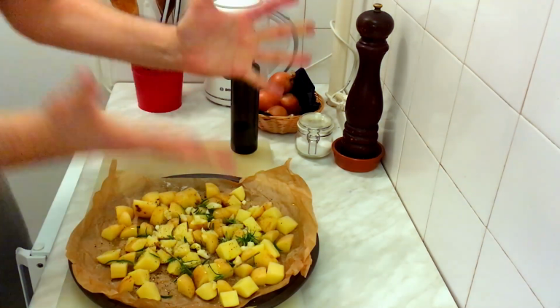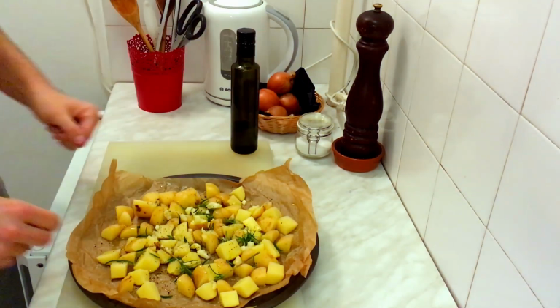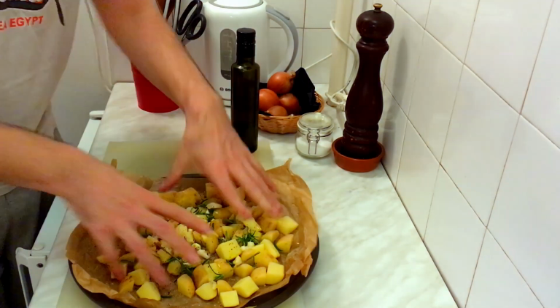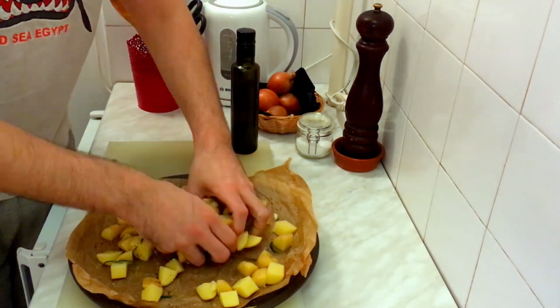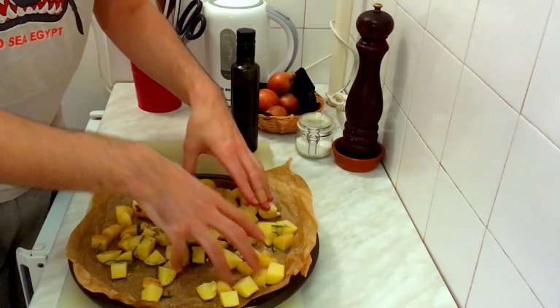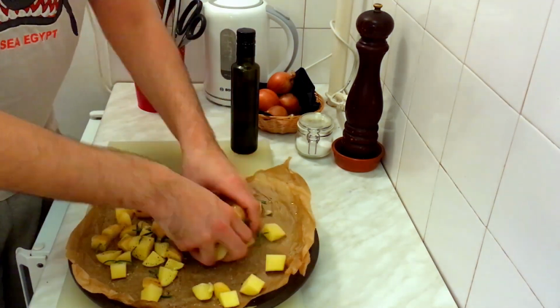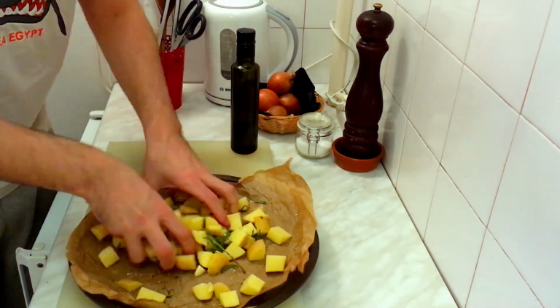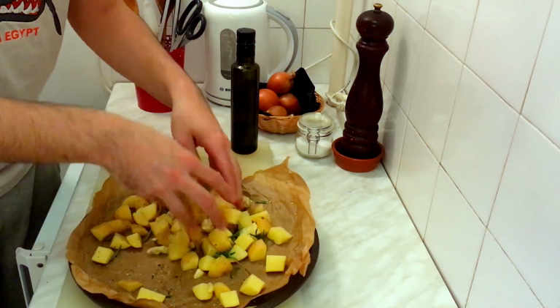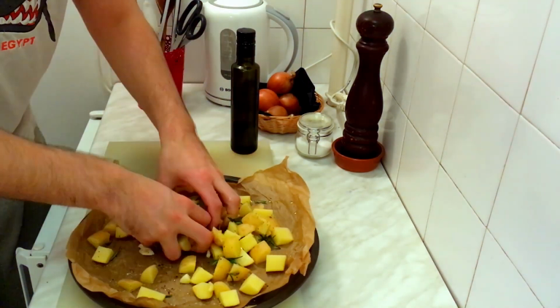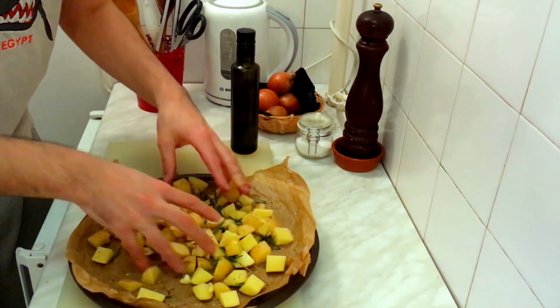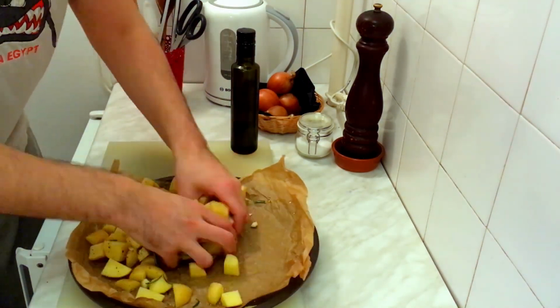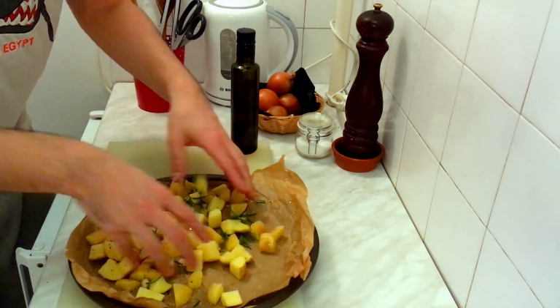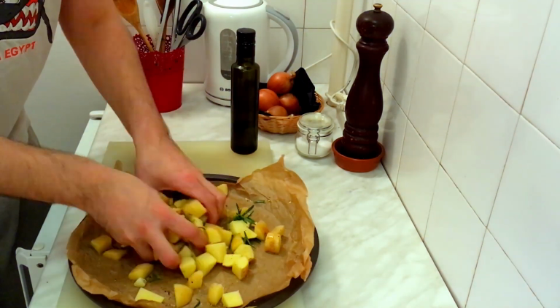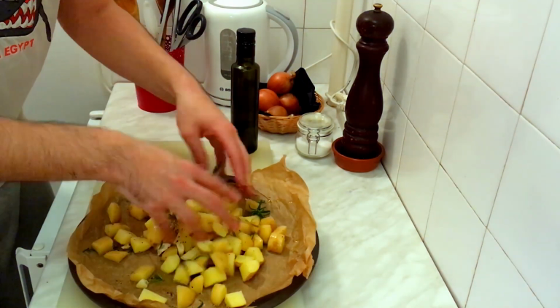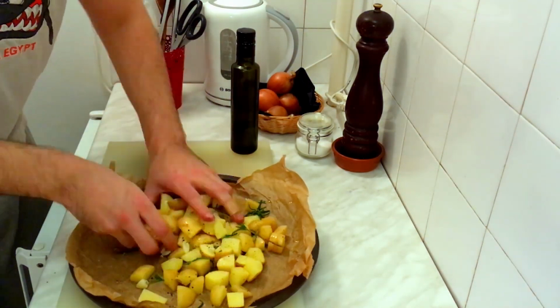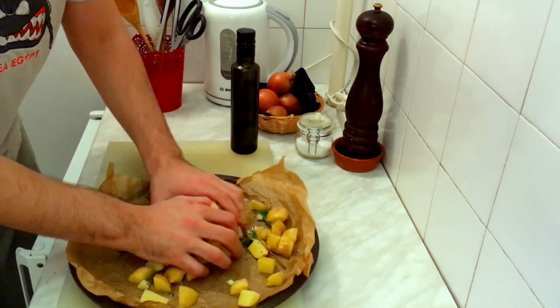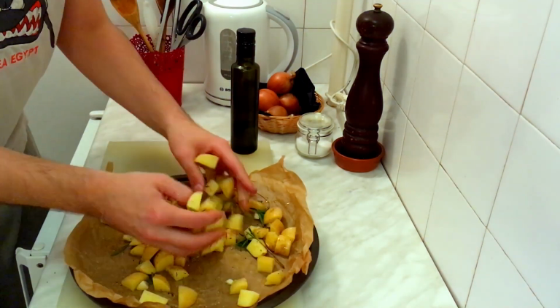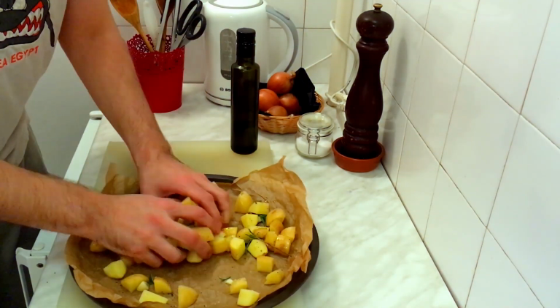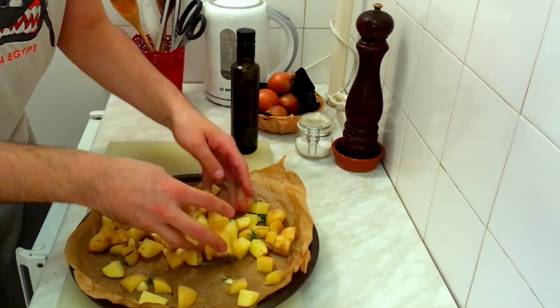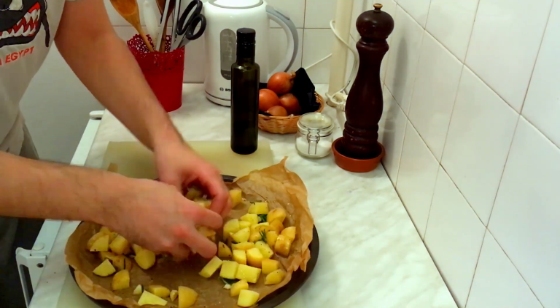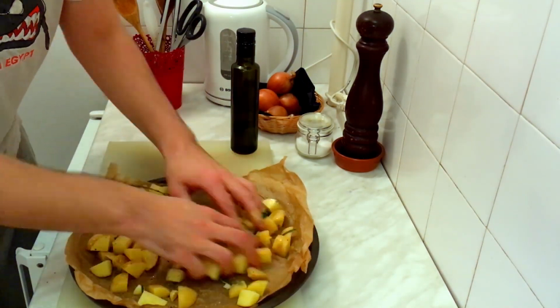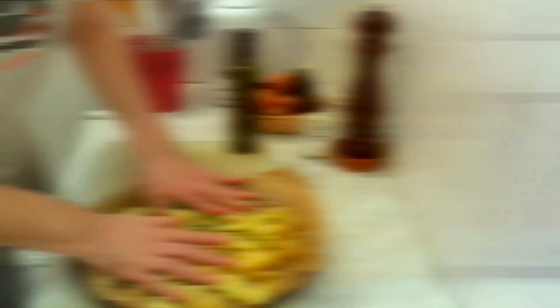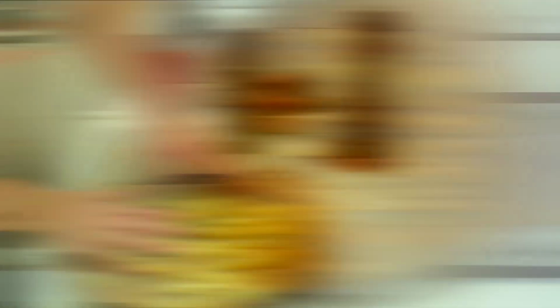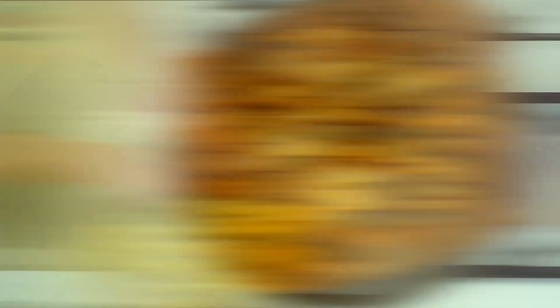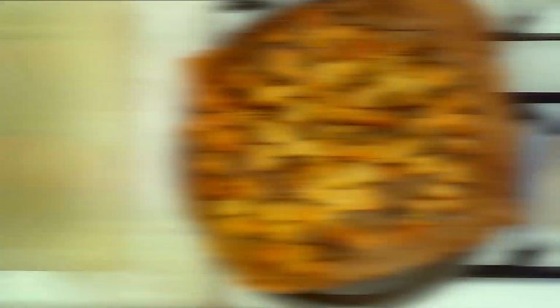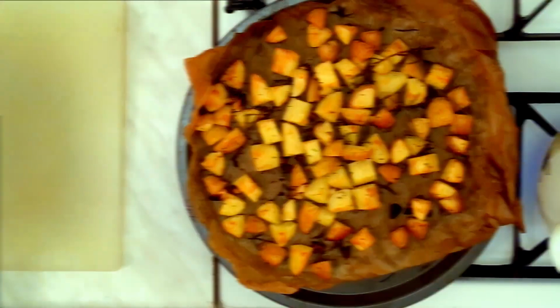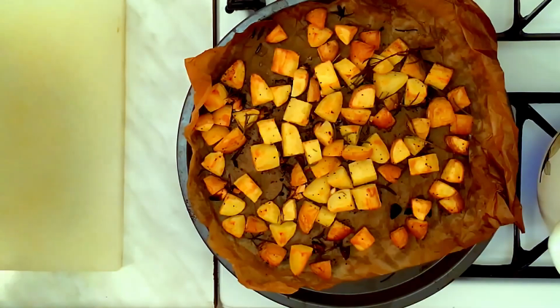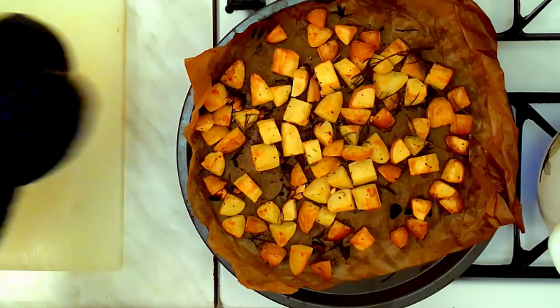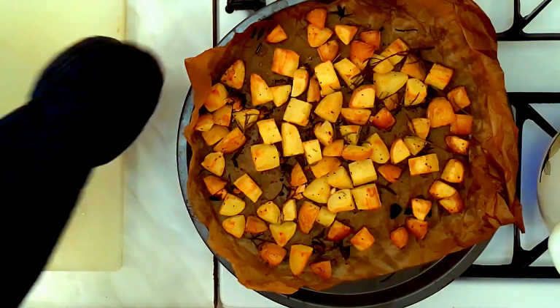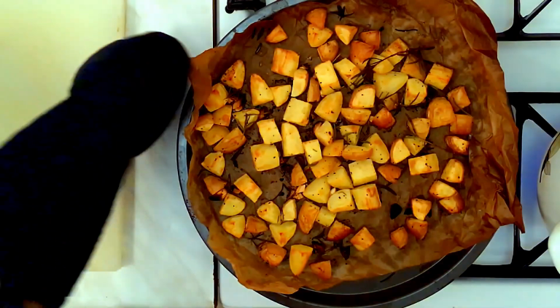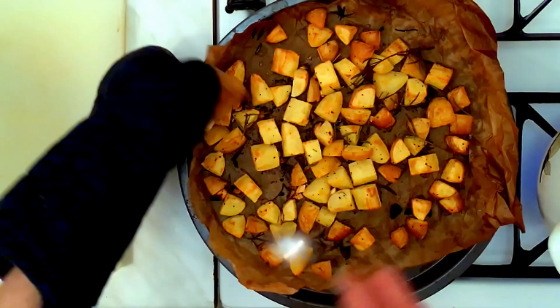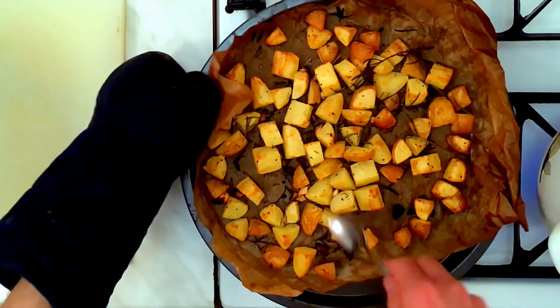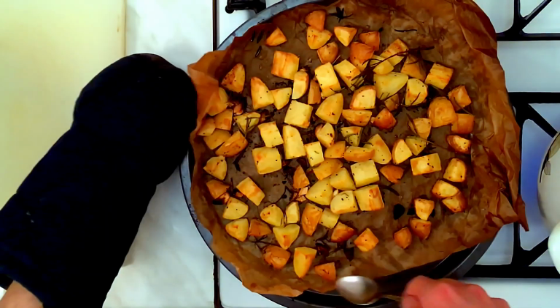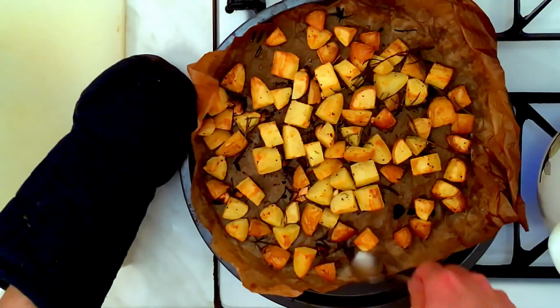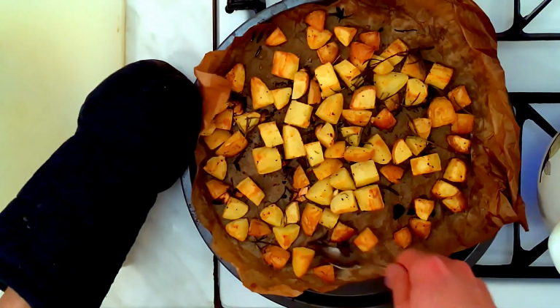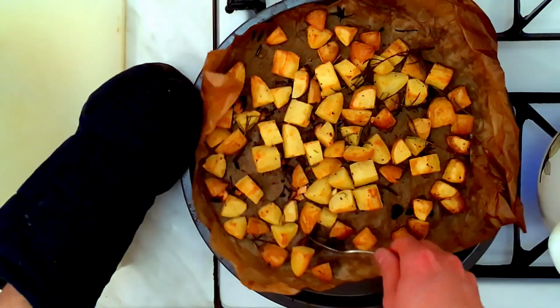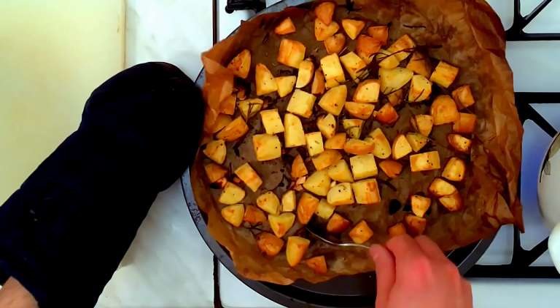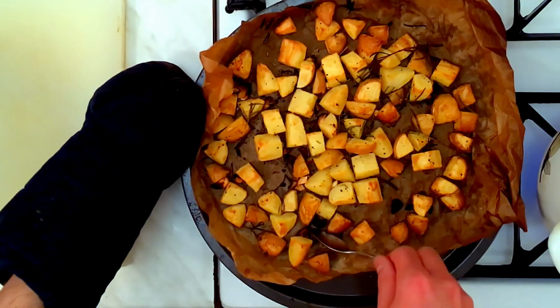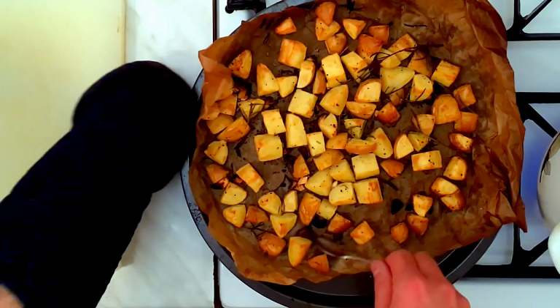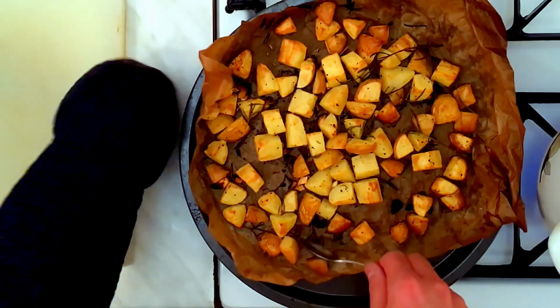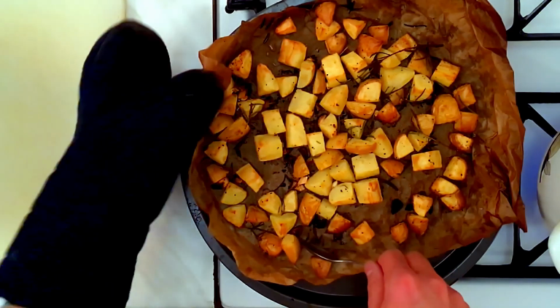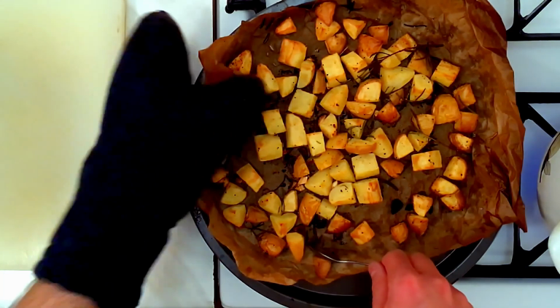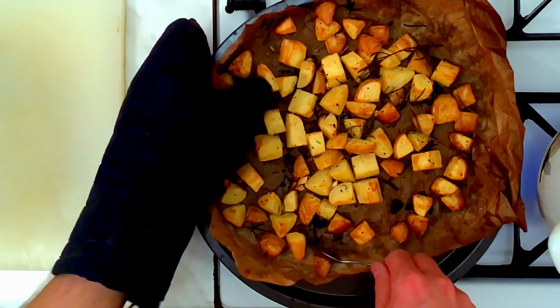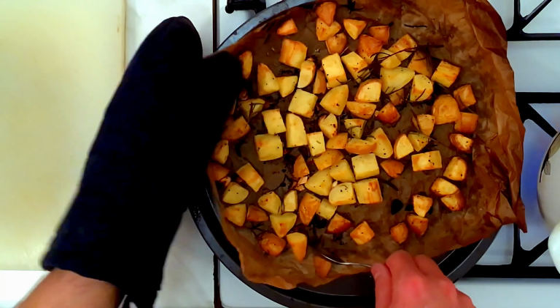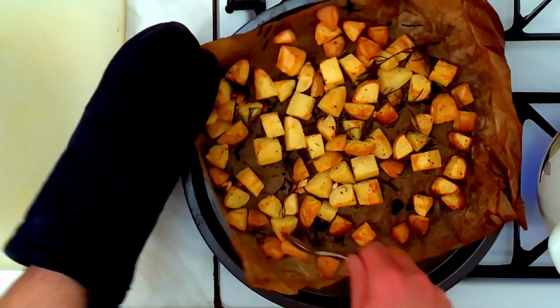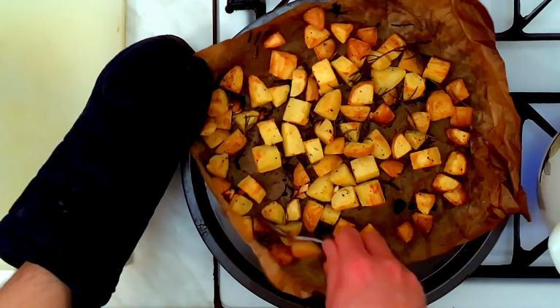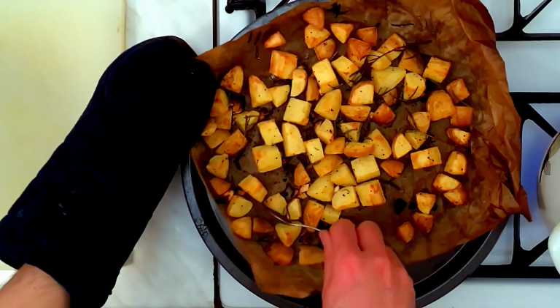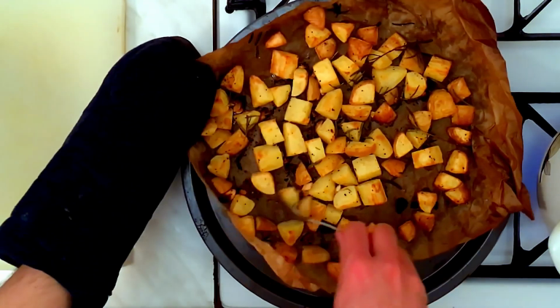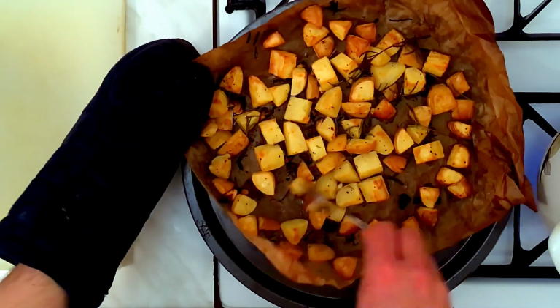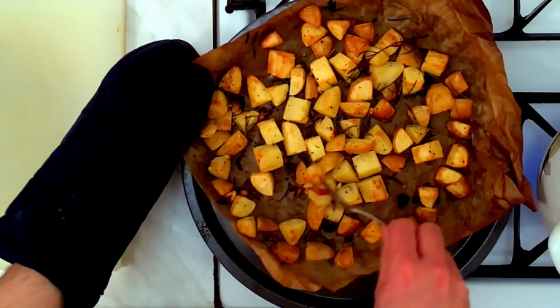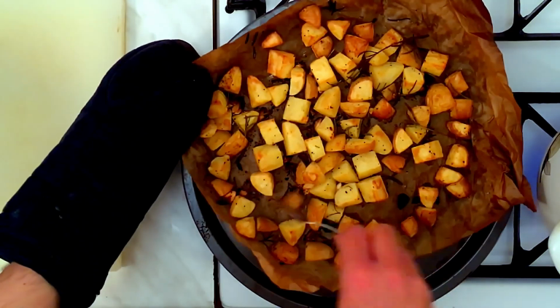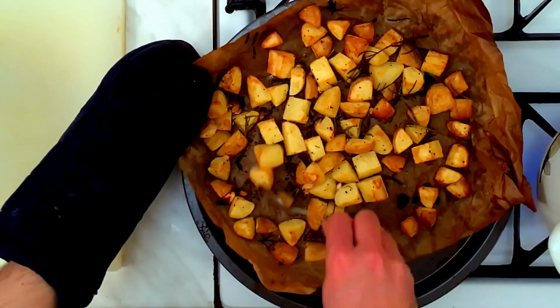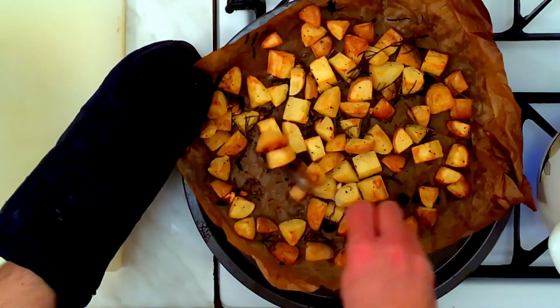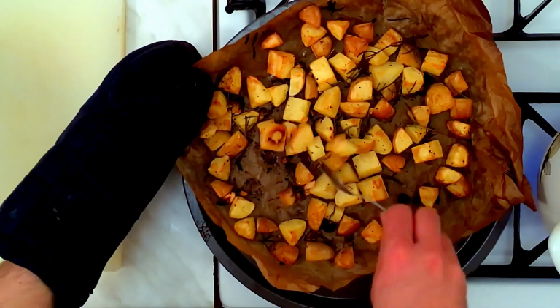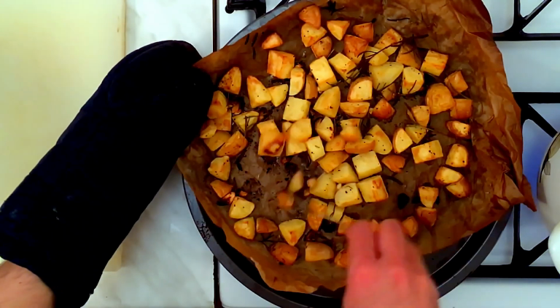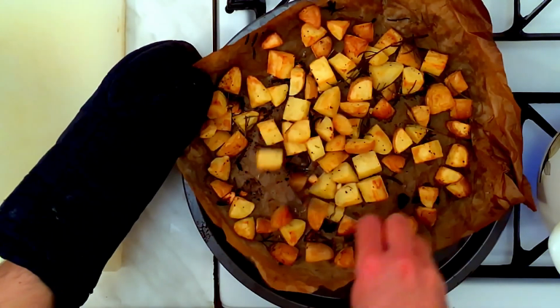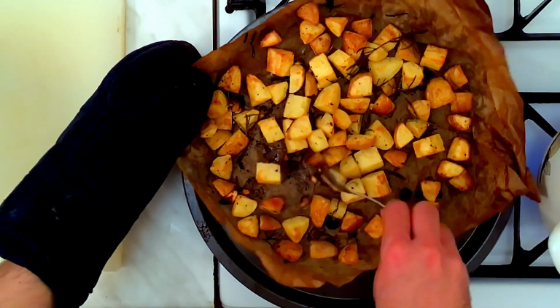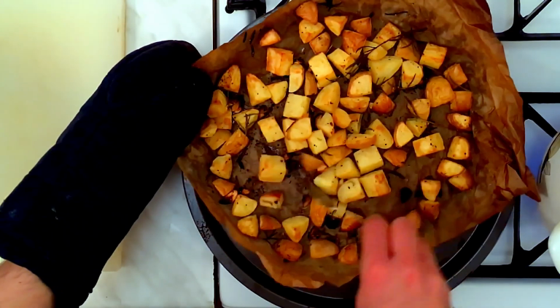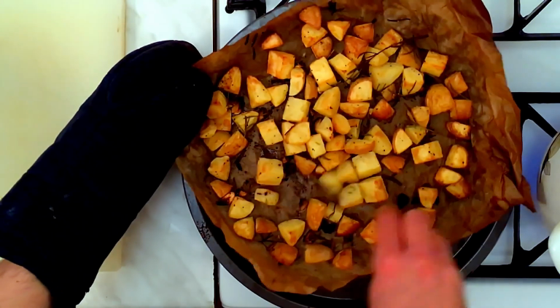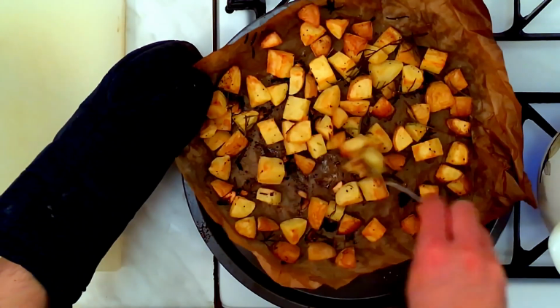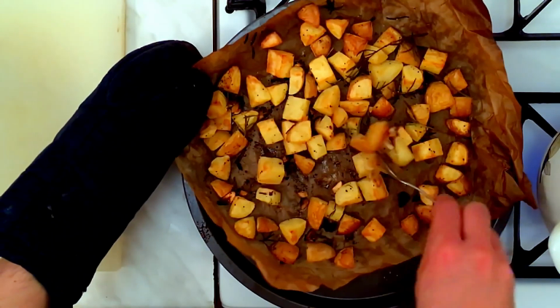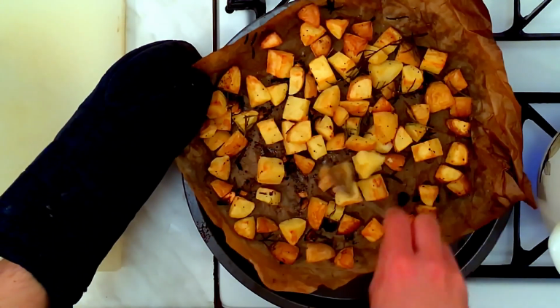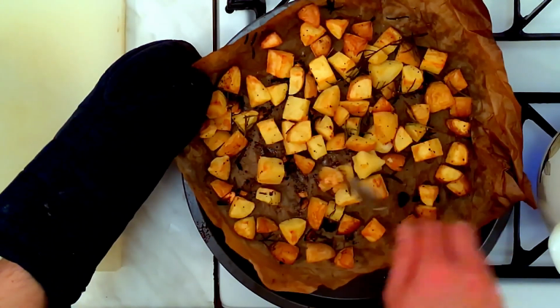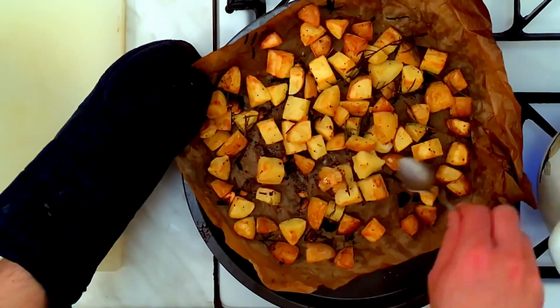Put it in the oven and roast for 40 minutes at 400 degrees Fahrenheit or 200 degrees Celsius. After 20 minutes, turn the pieces to bake them evenly. Super easy, super tasty potatoes.